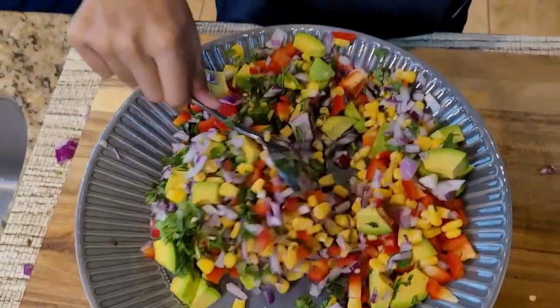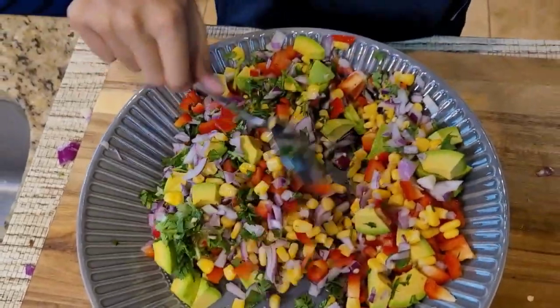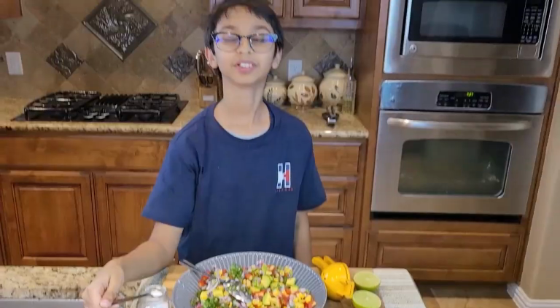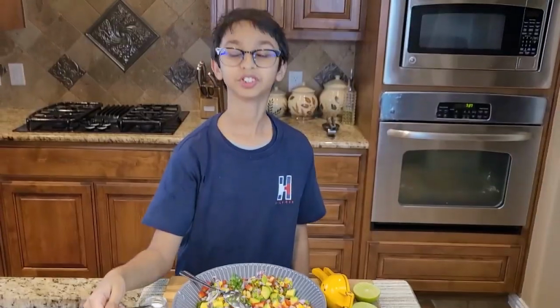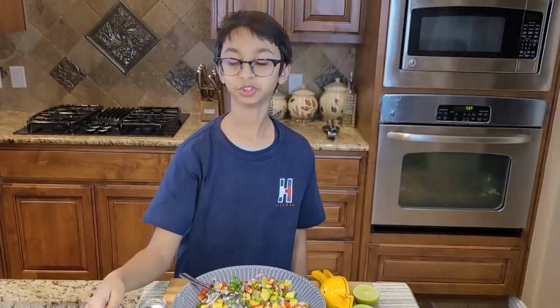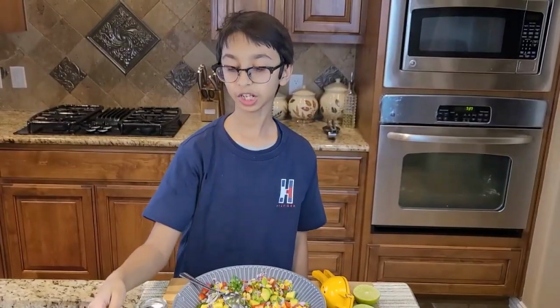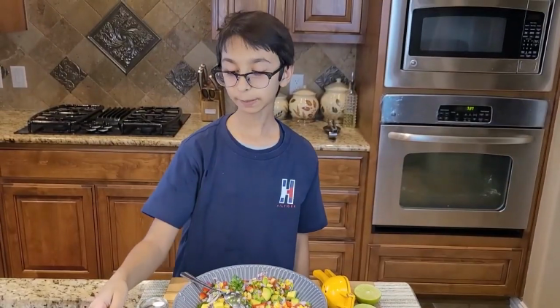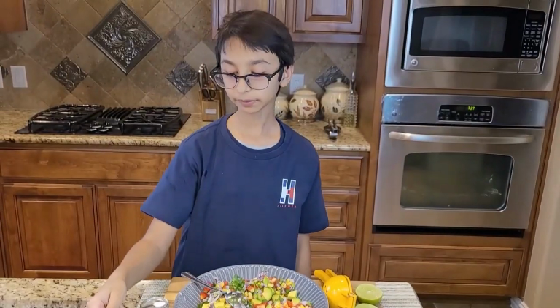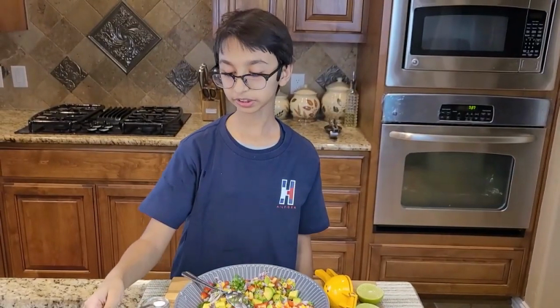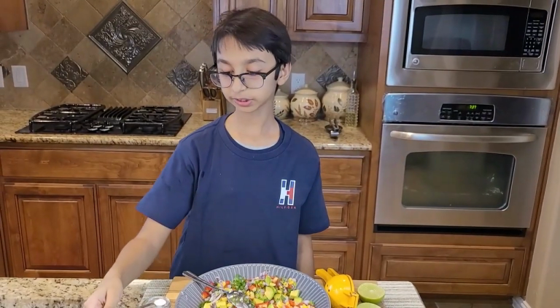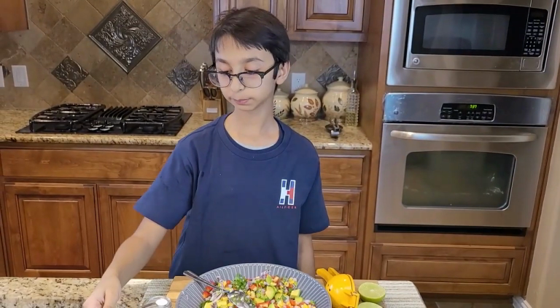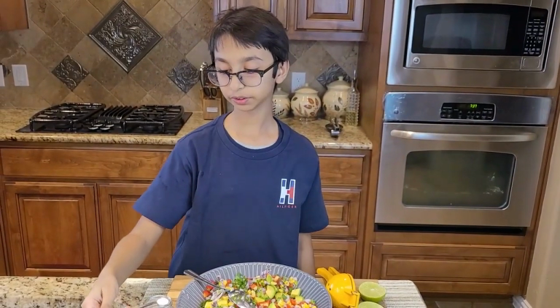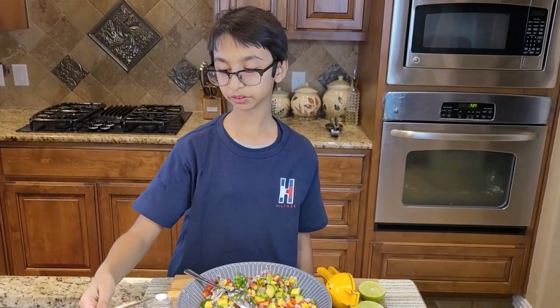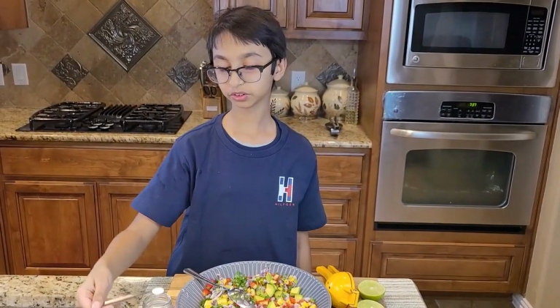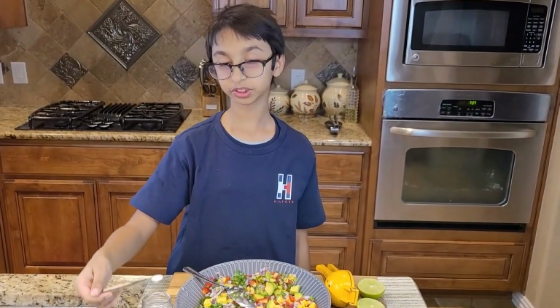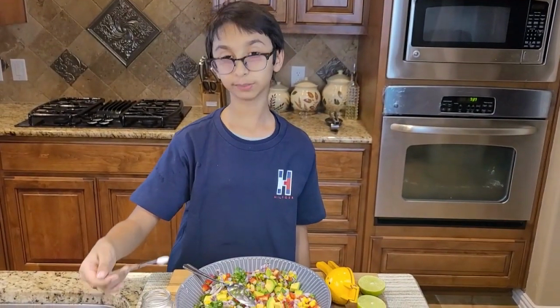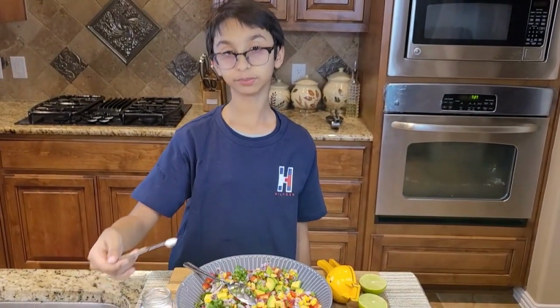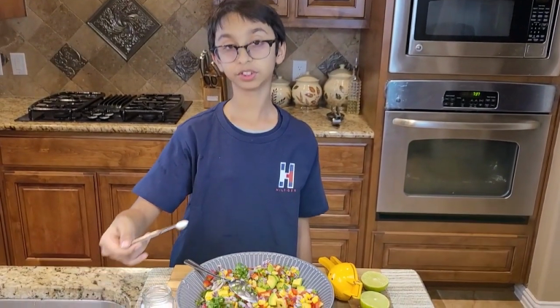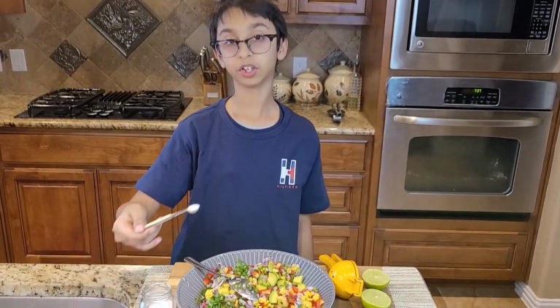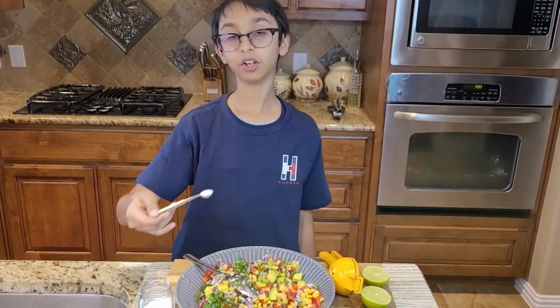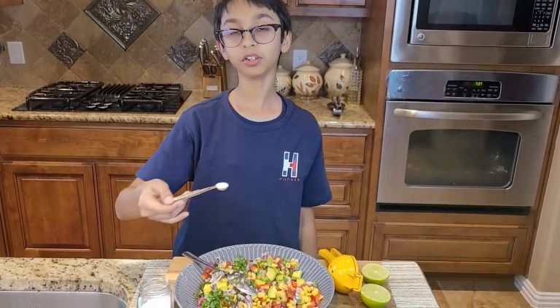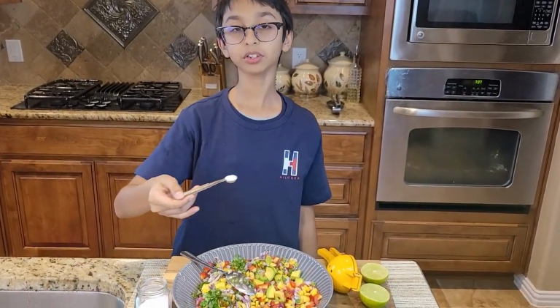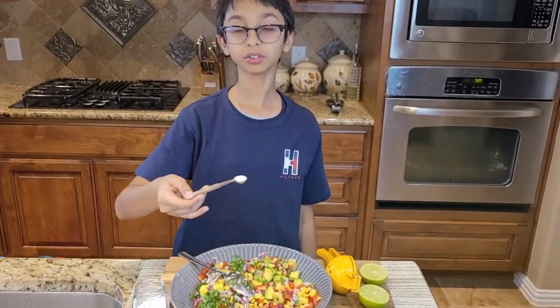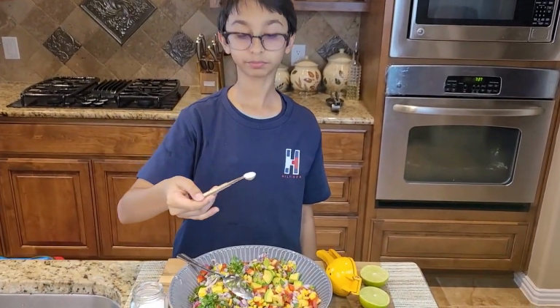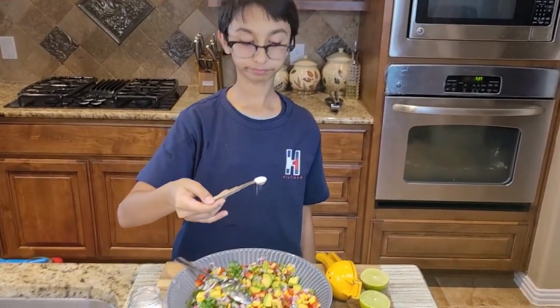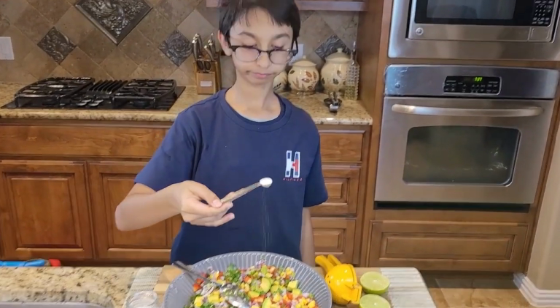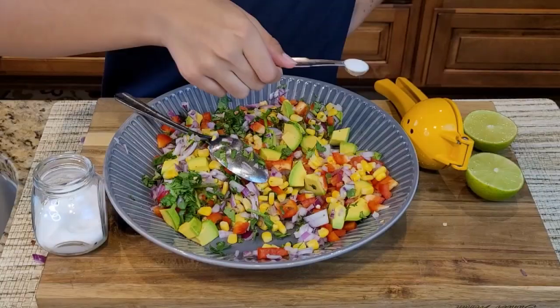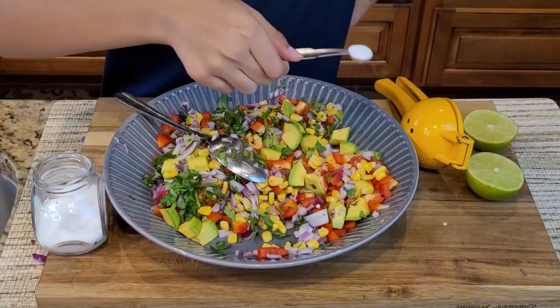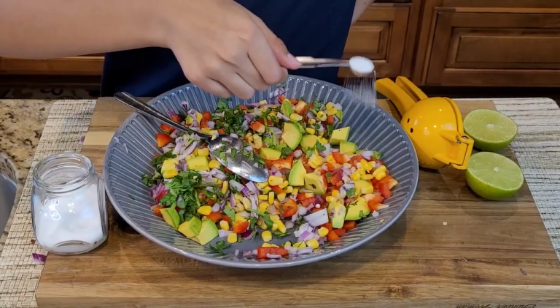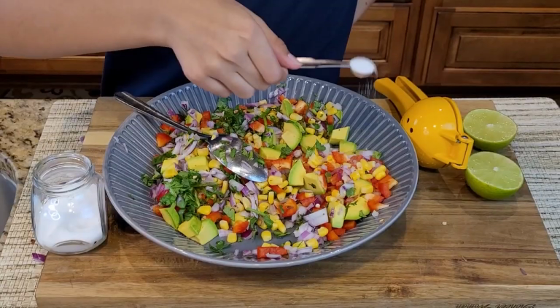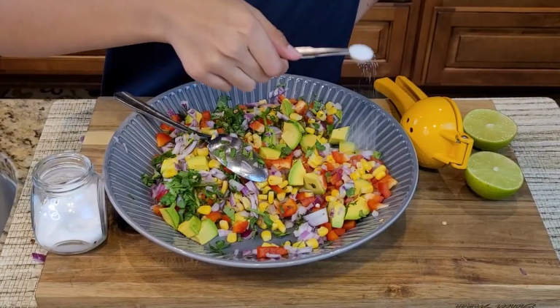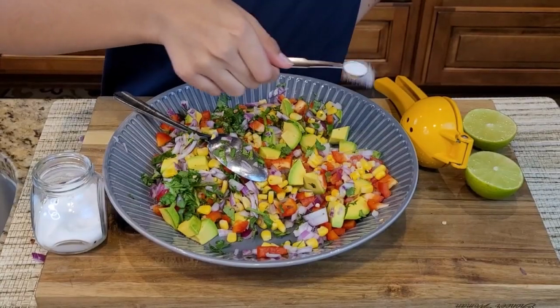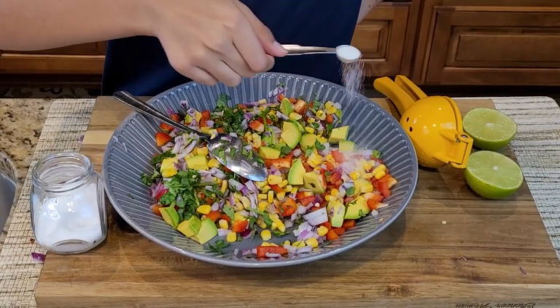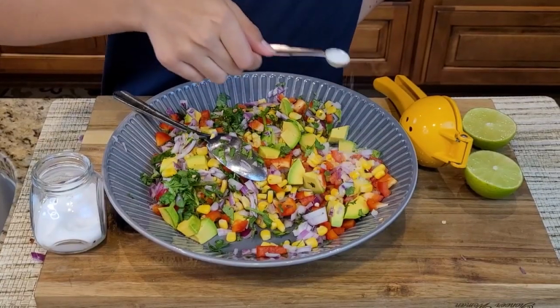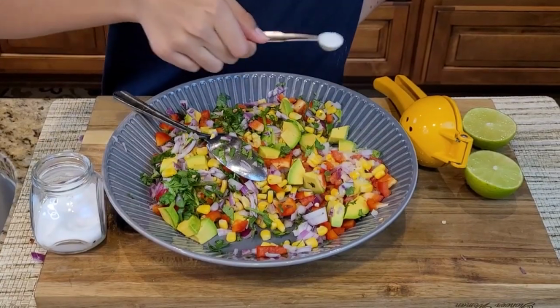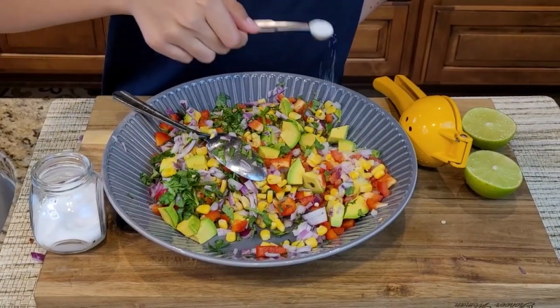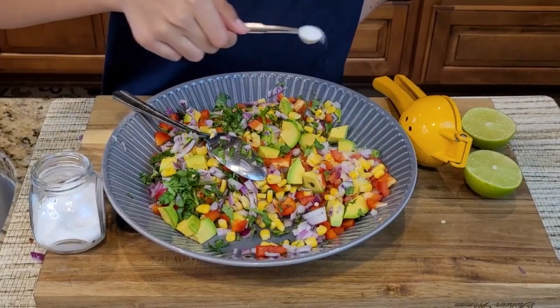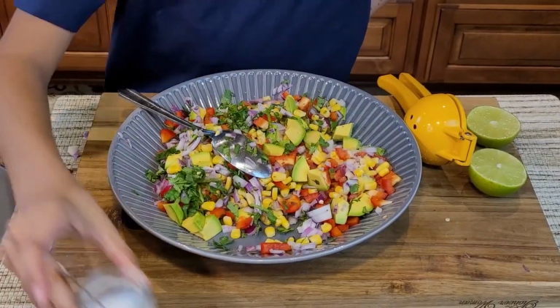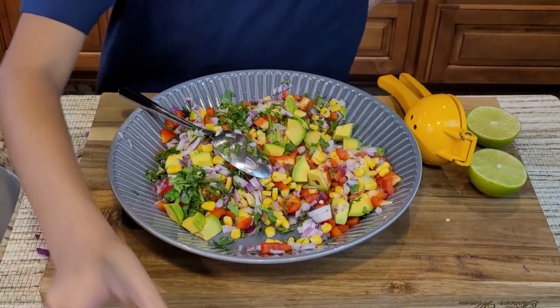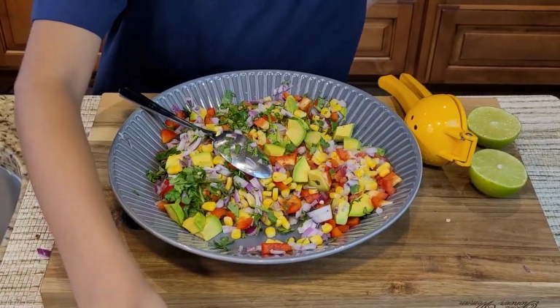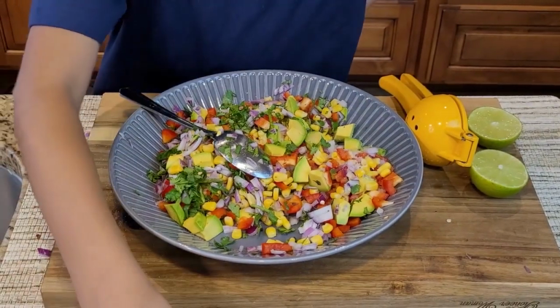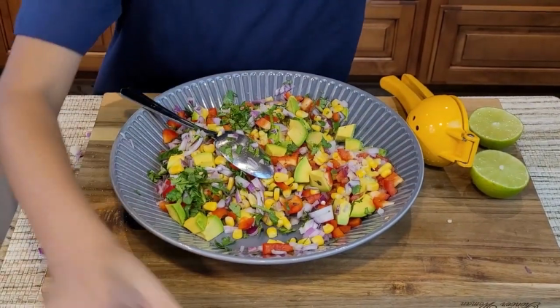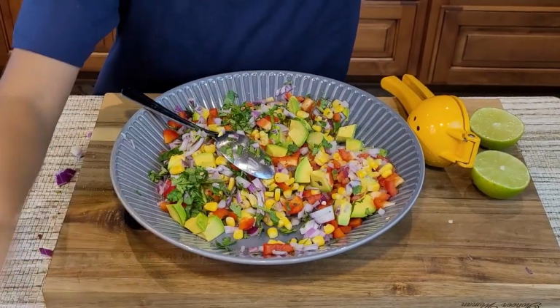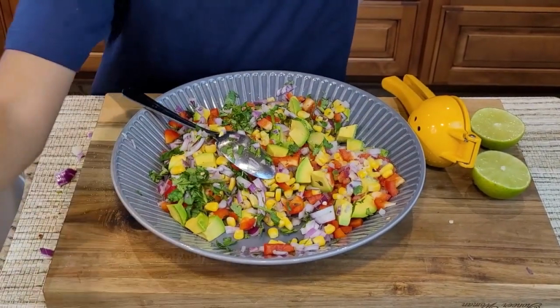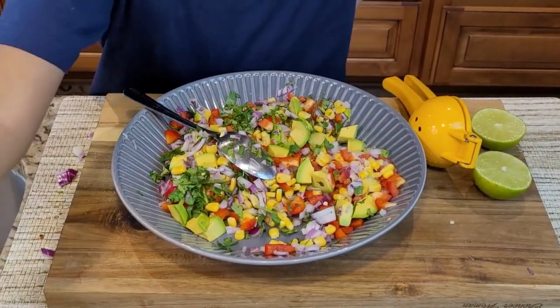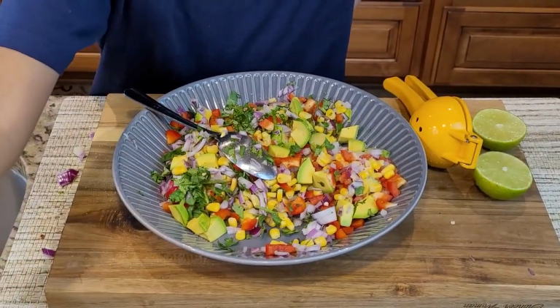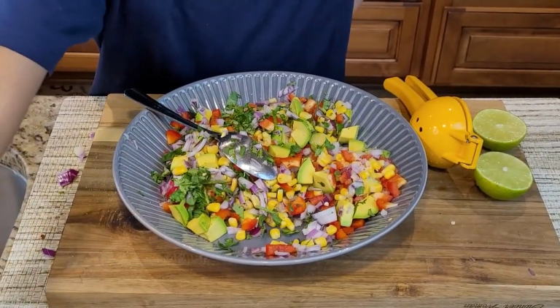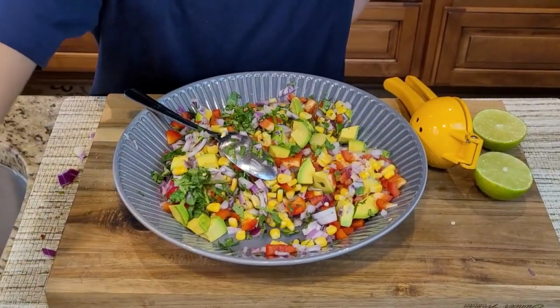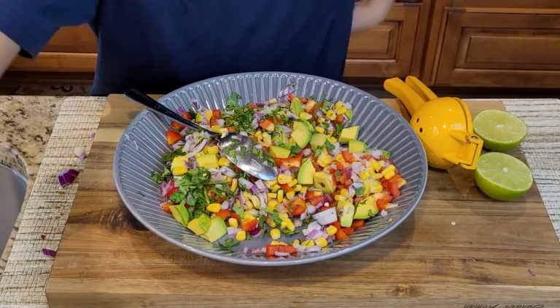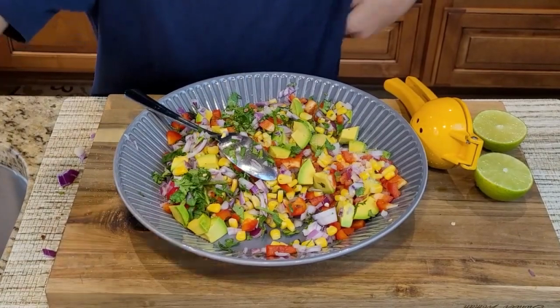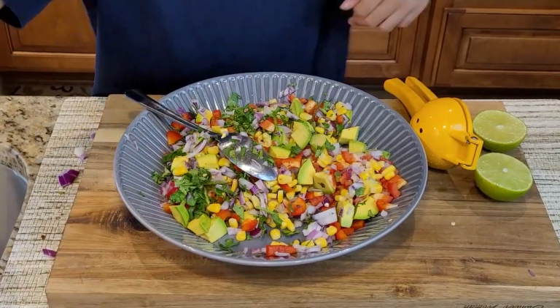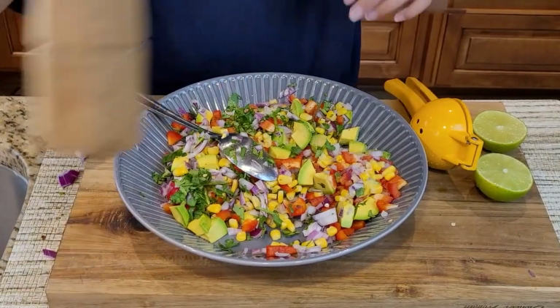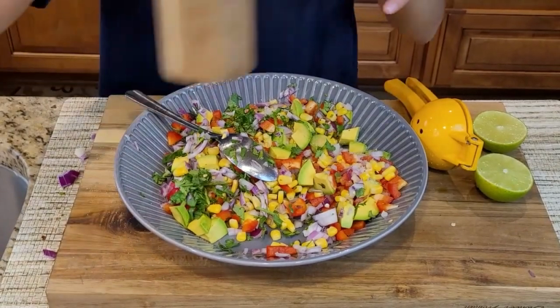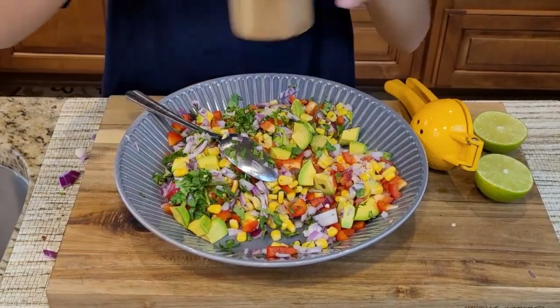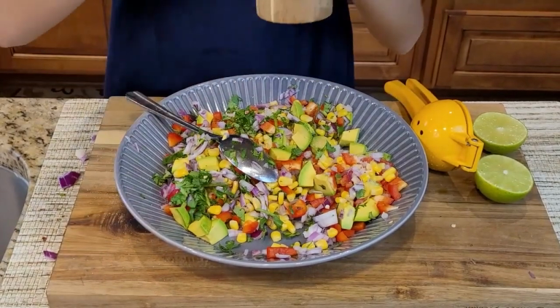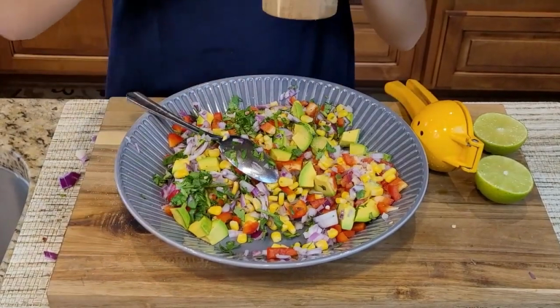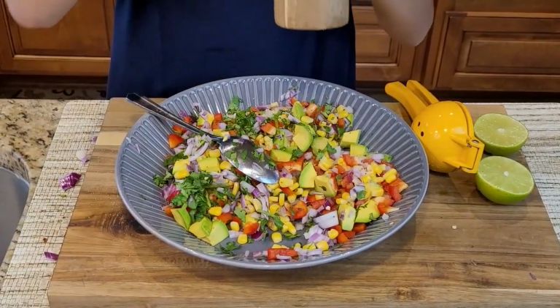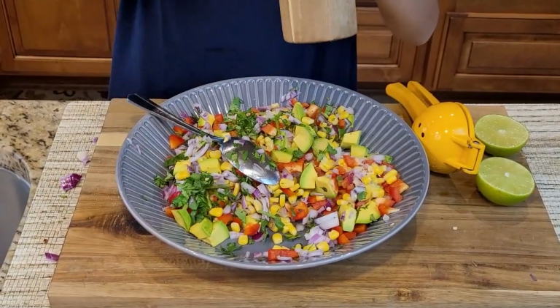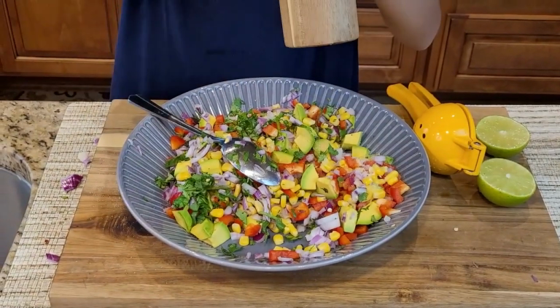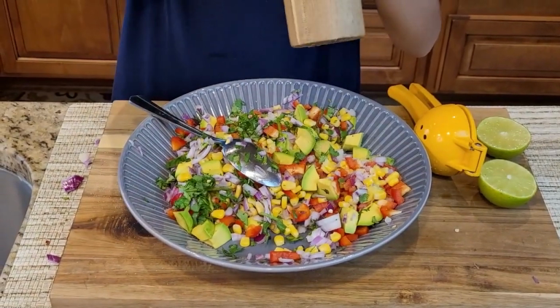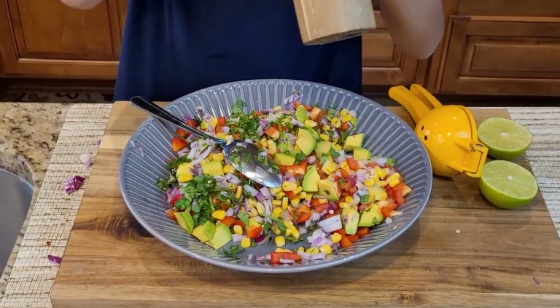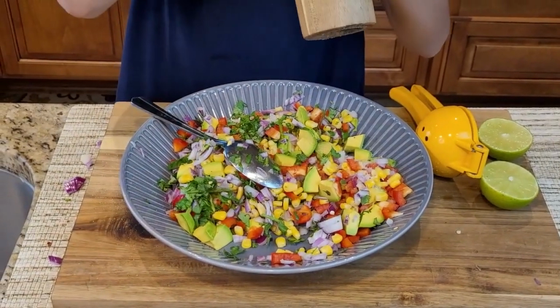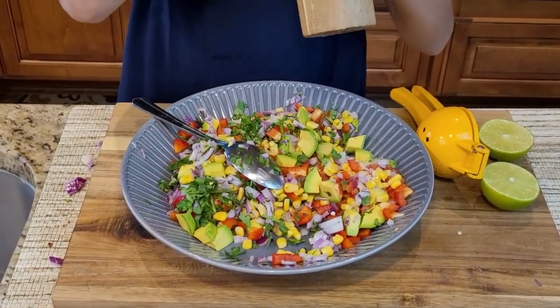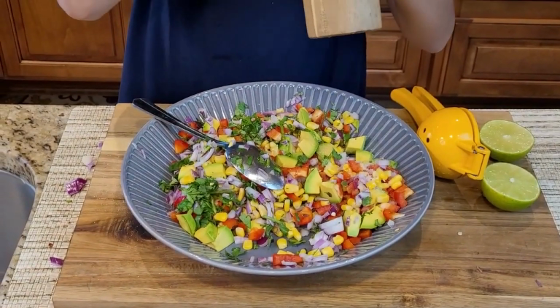So now I am going to sprinkle some salt and some black pepper to taste, and mix all my veggies together.